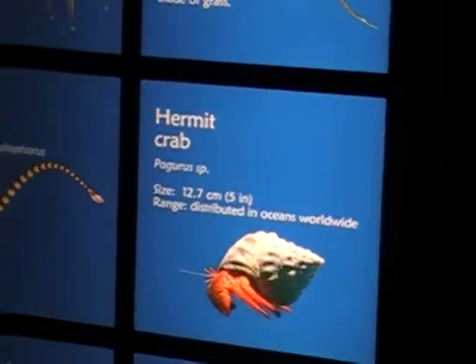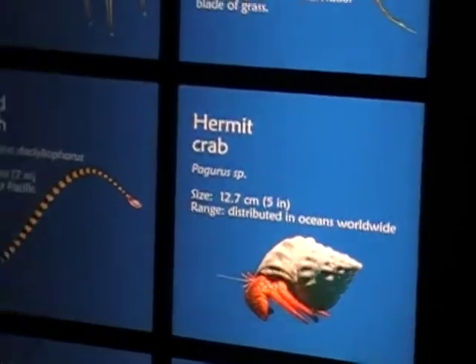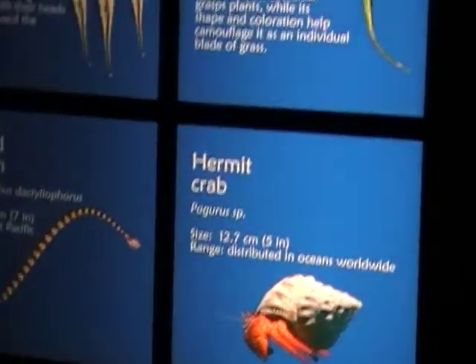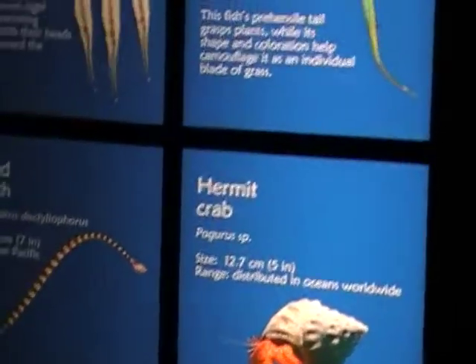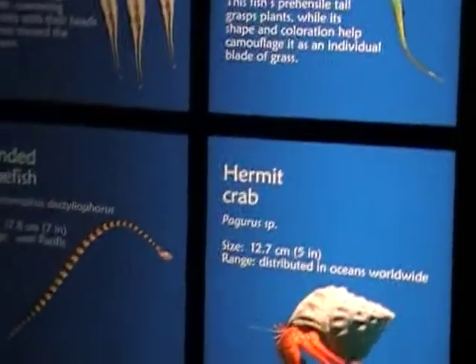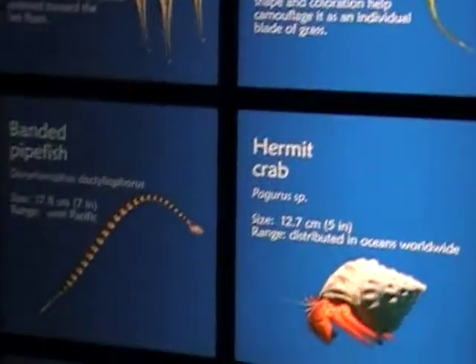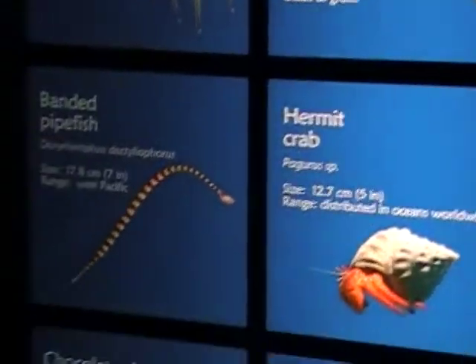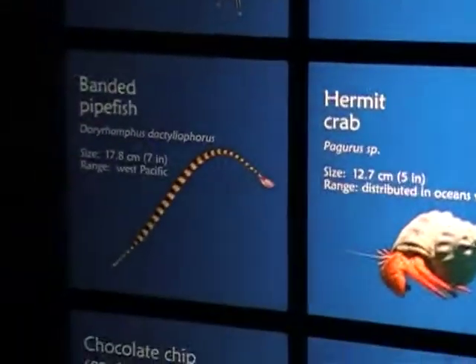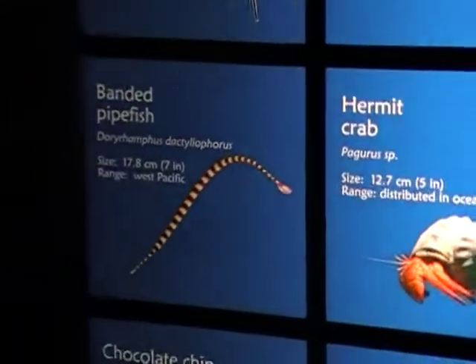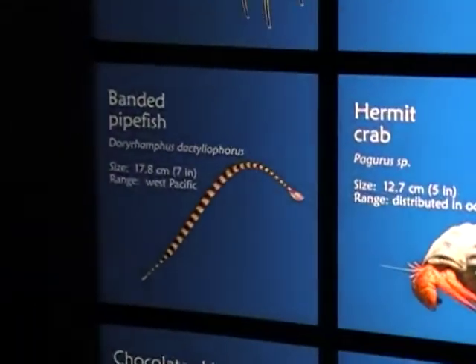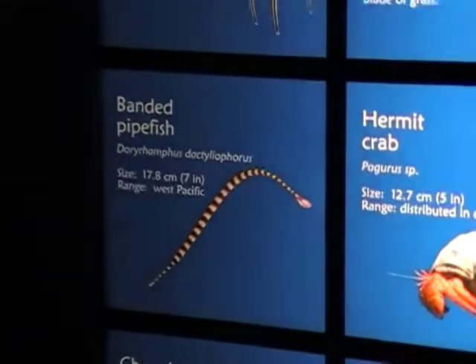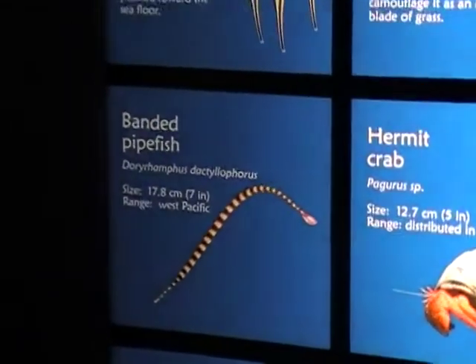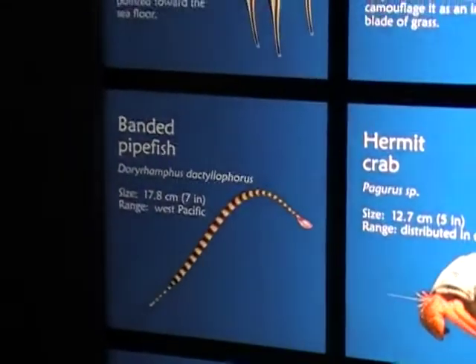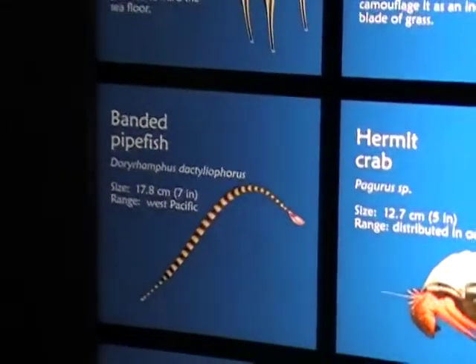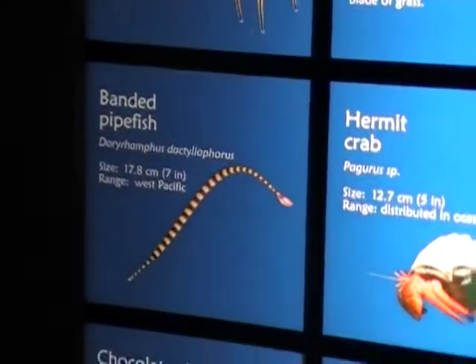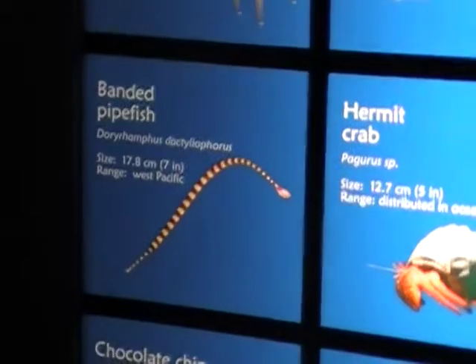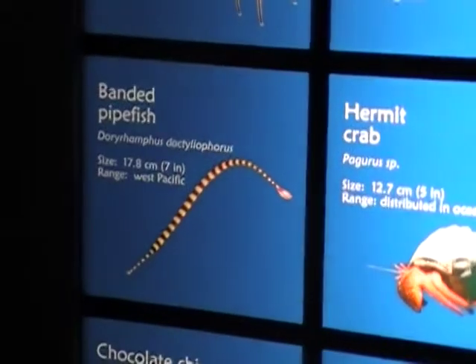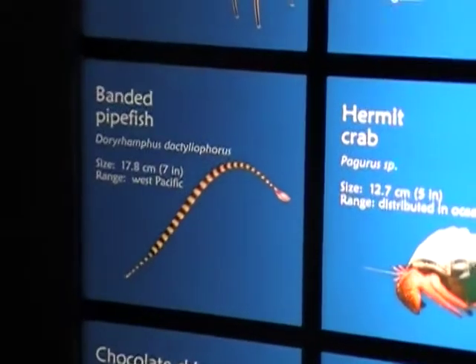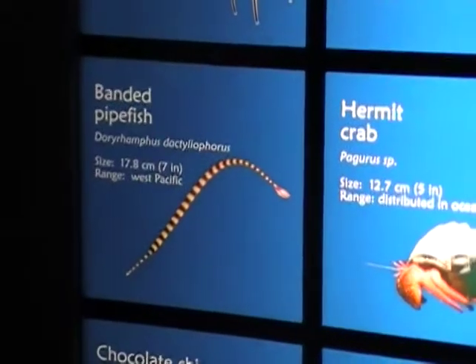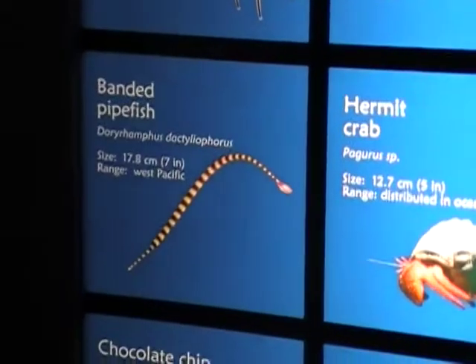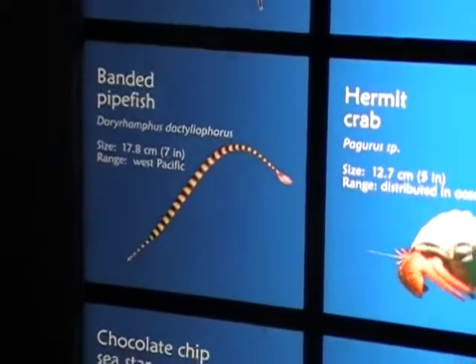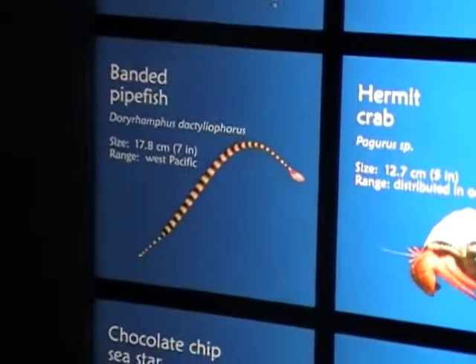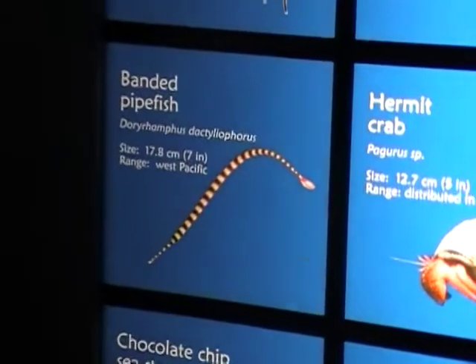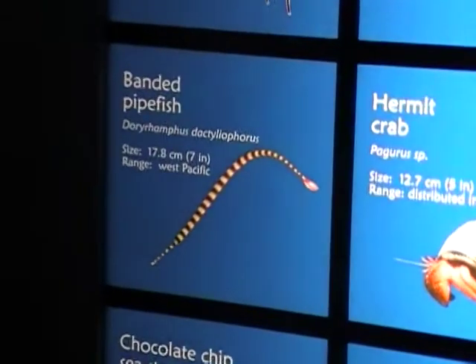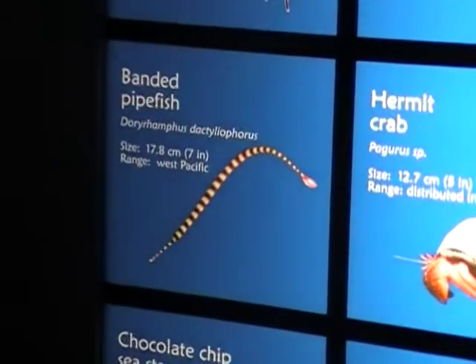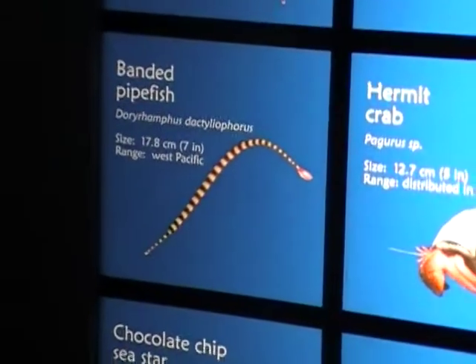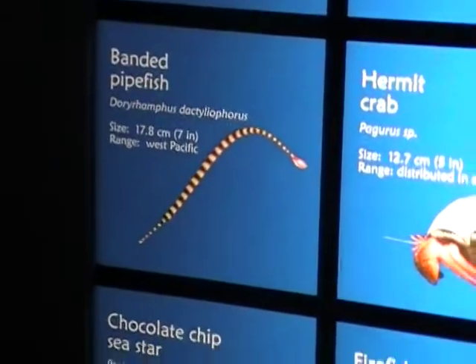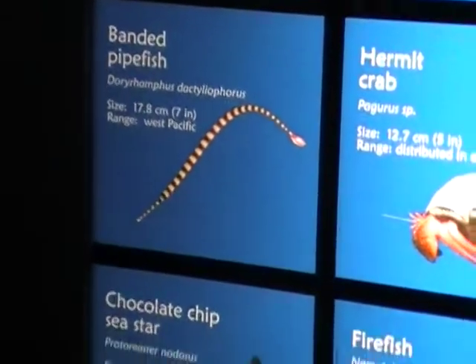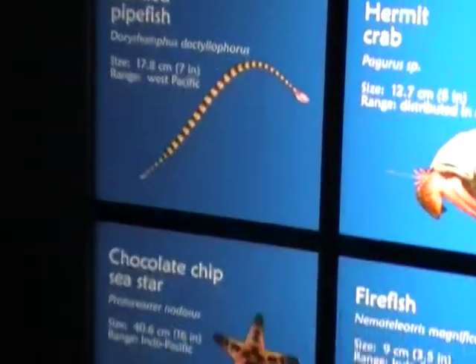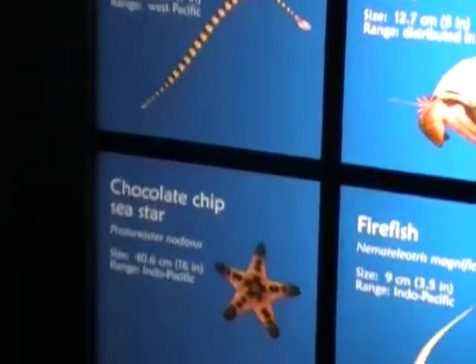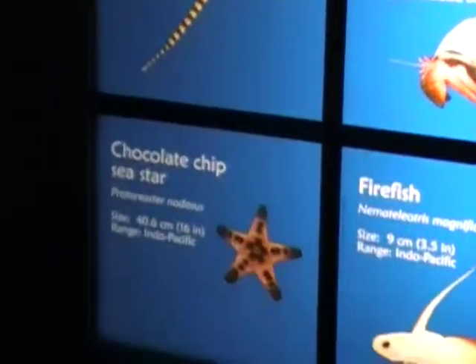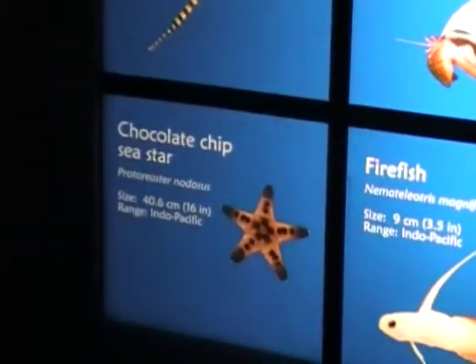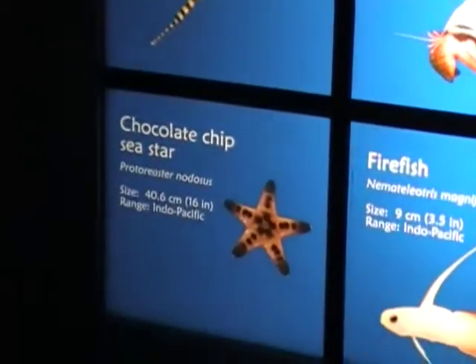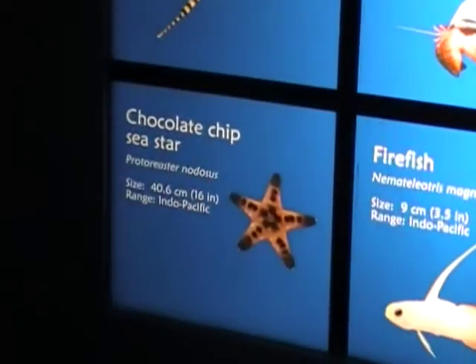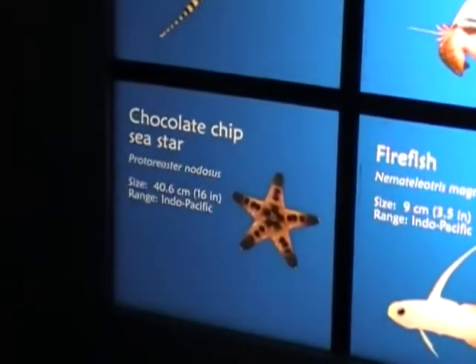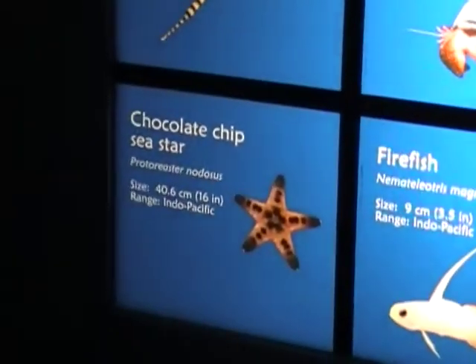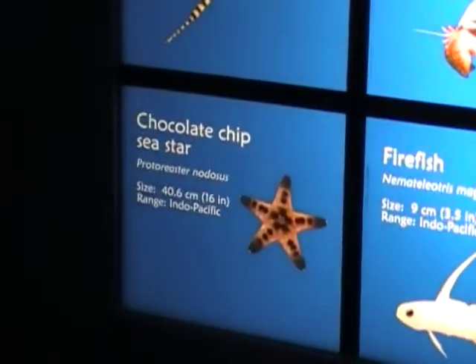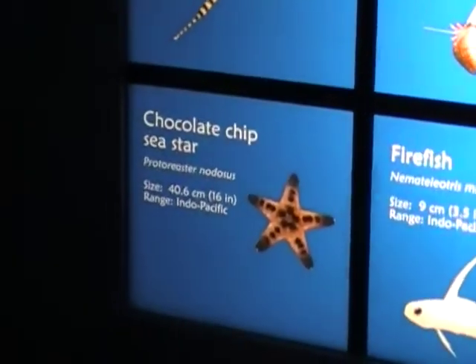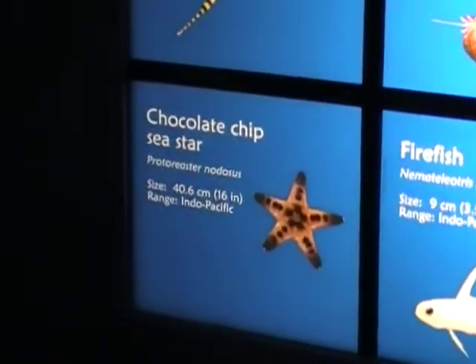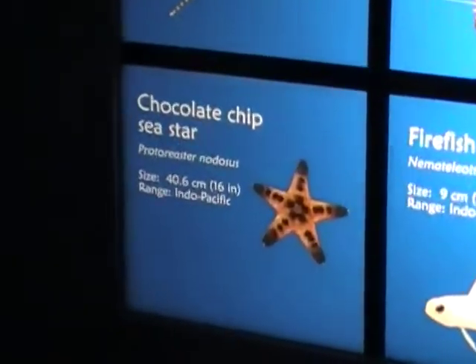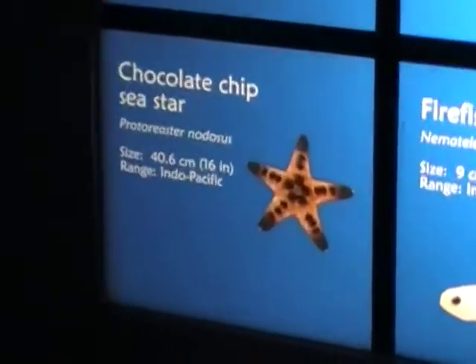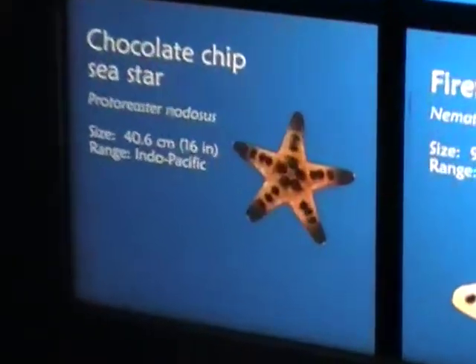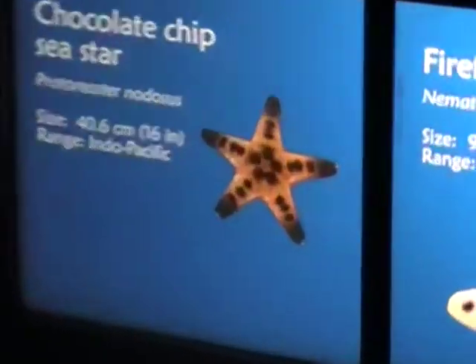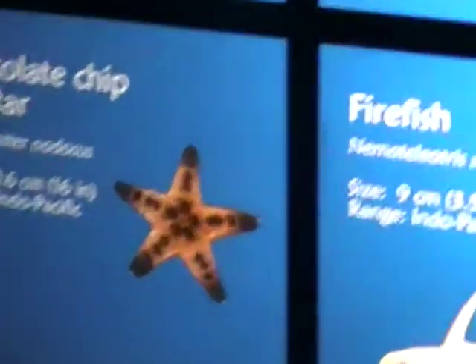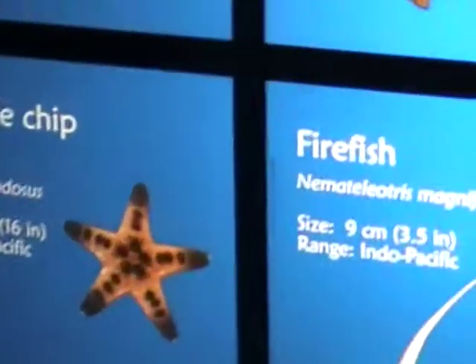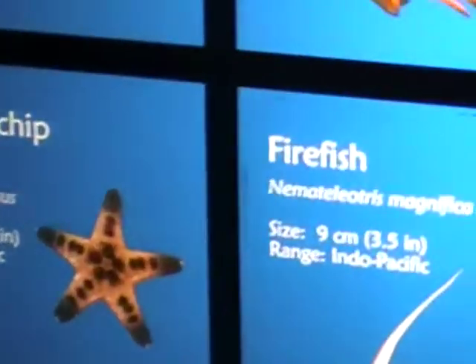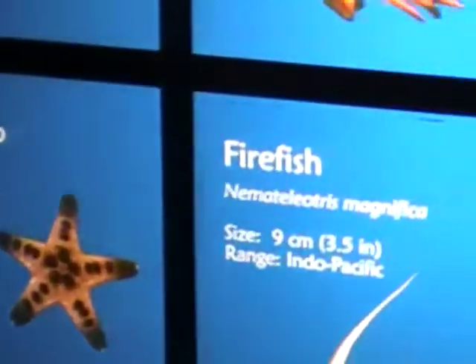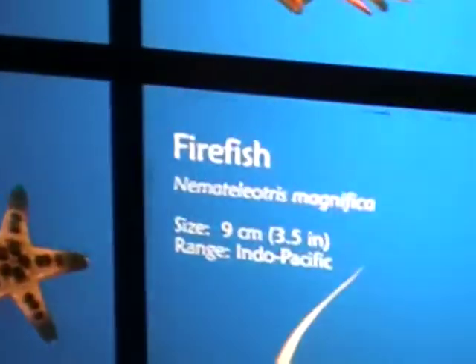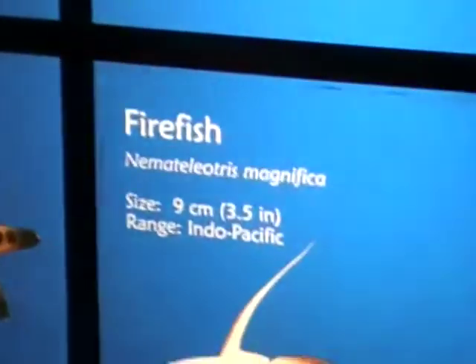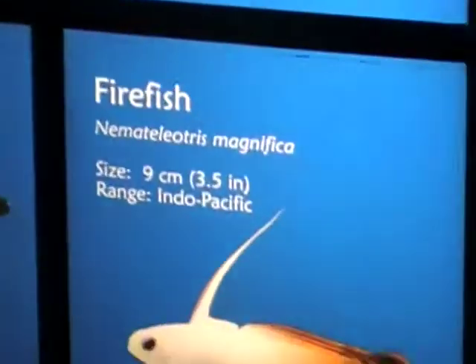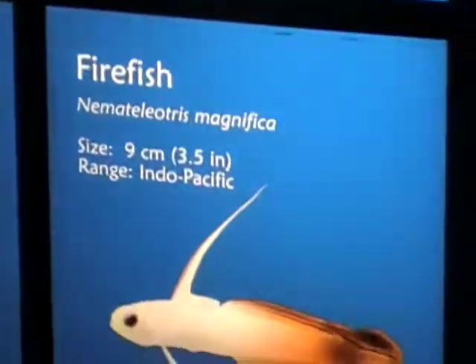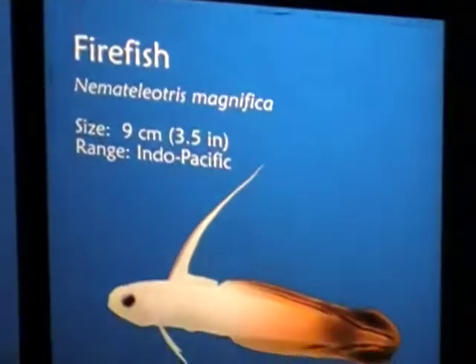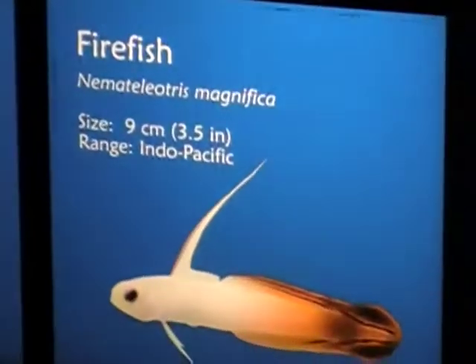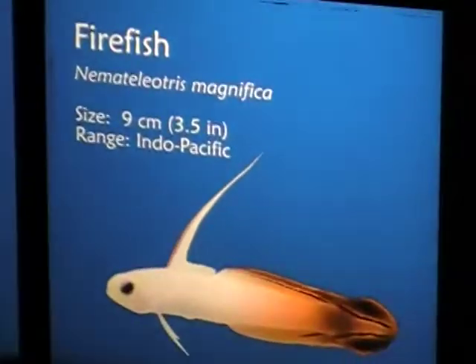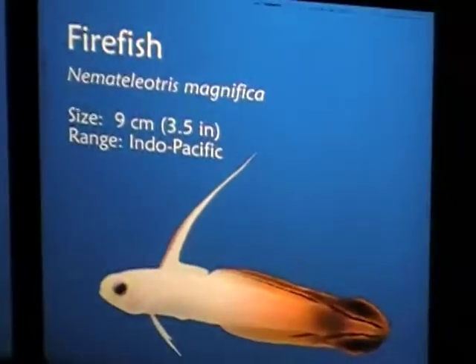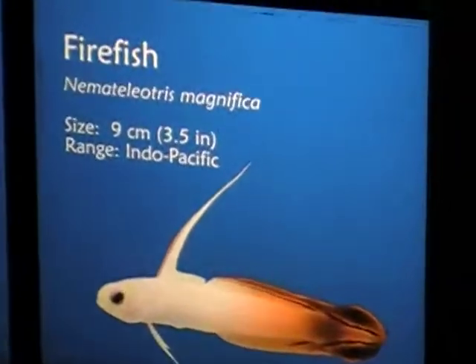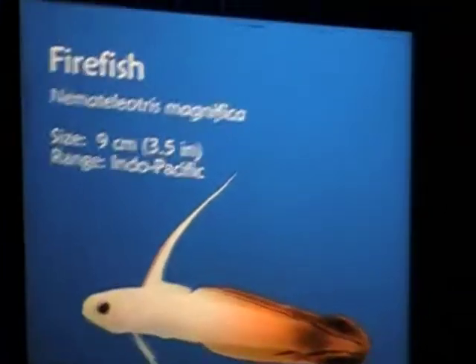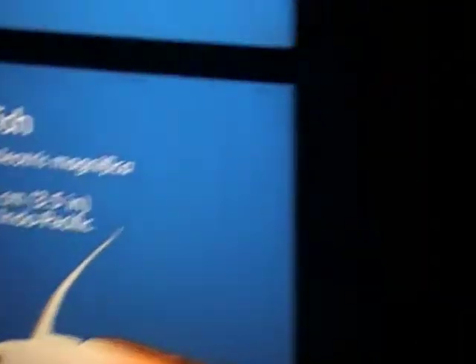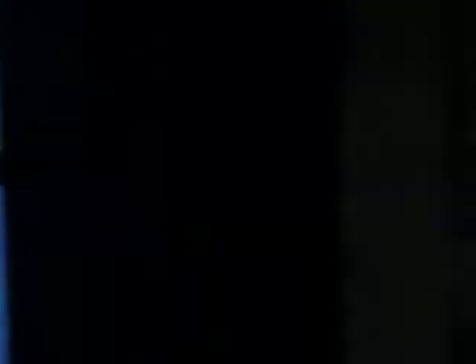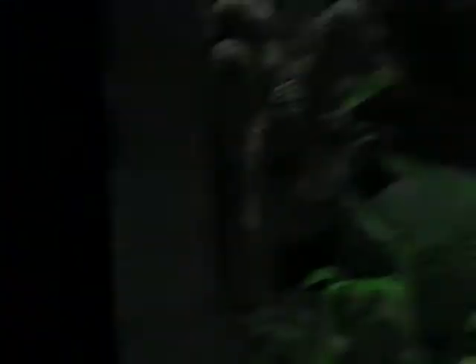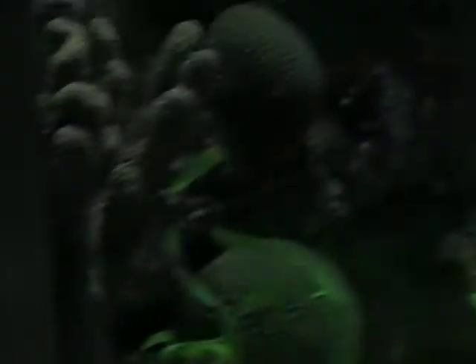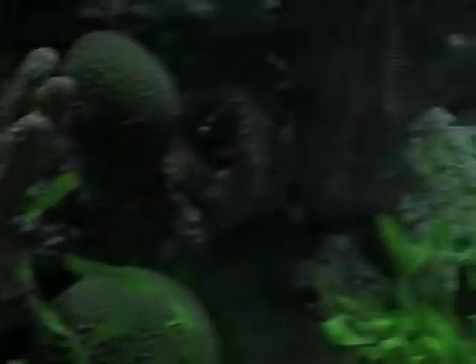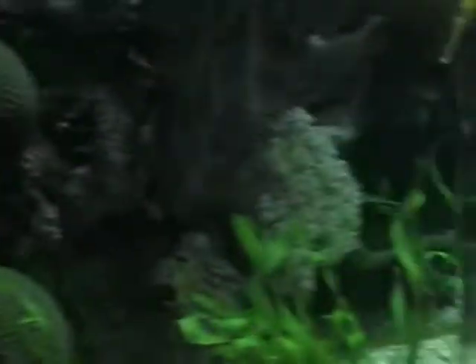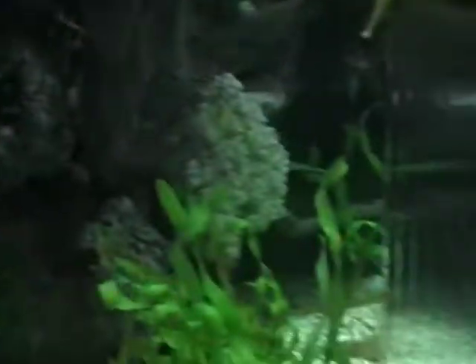Did you see a hermit crab, Josh? Chocolate chips, sea star, fire fish.